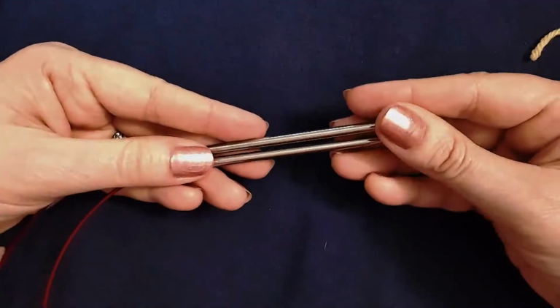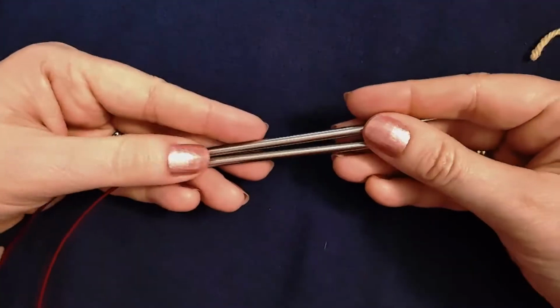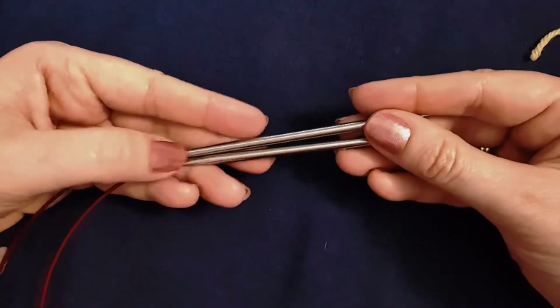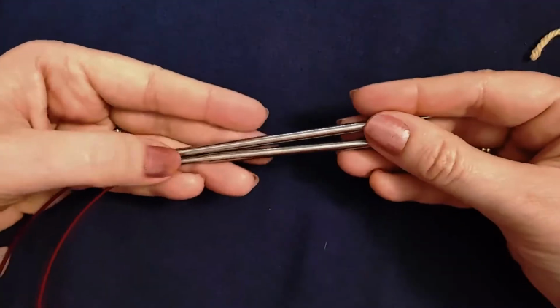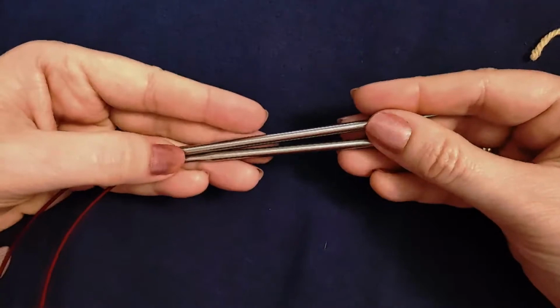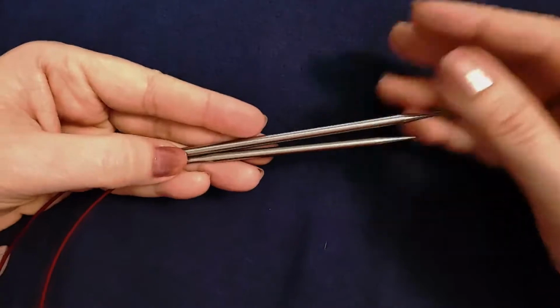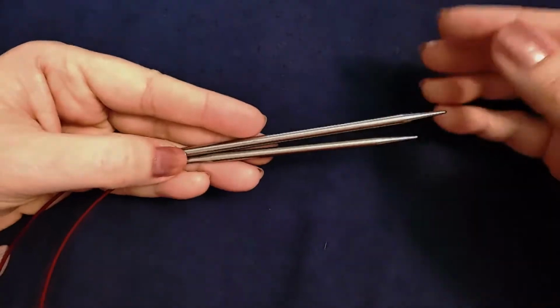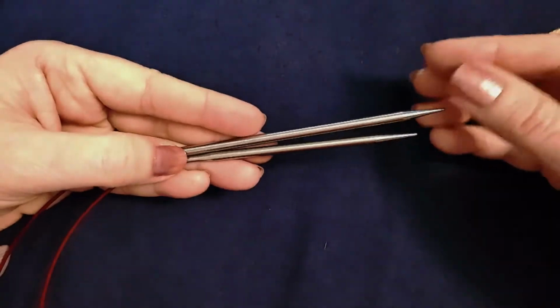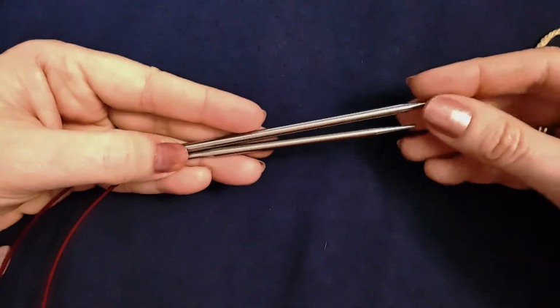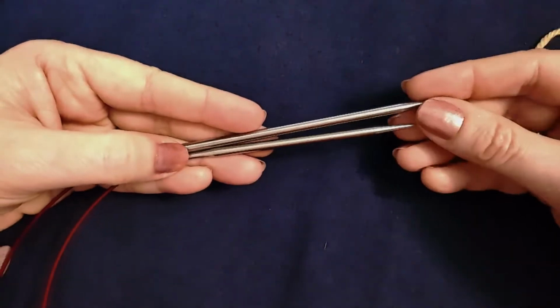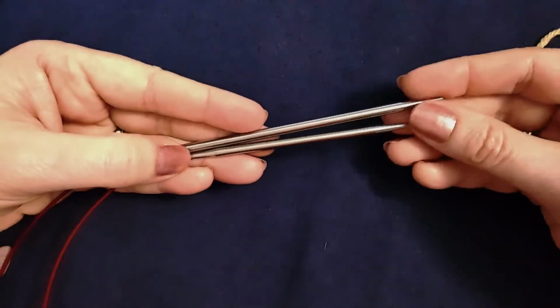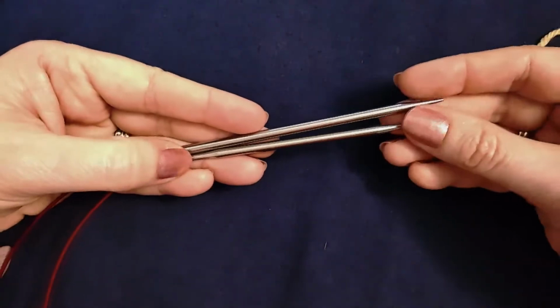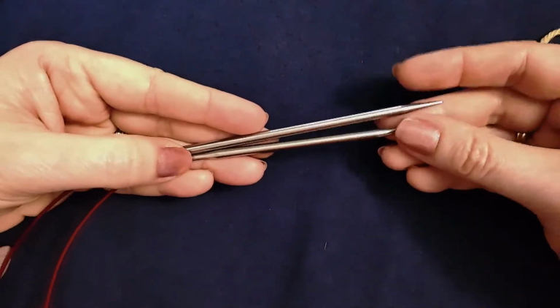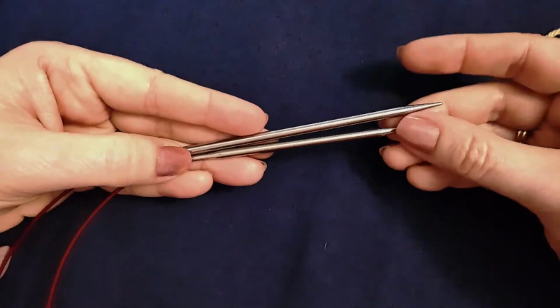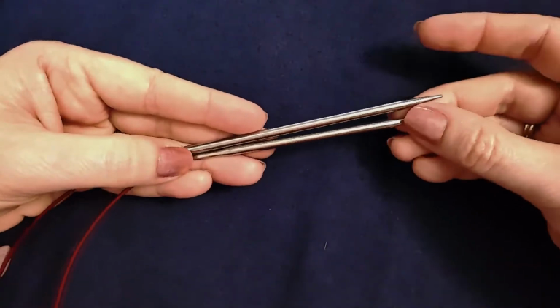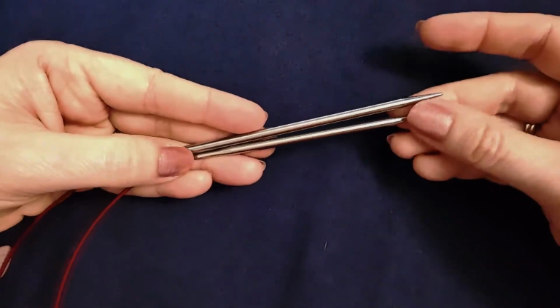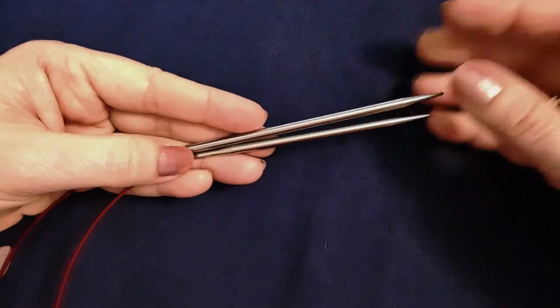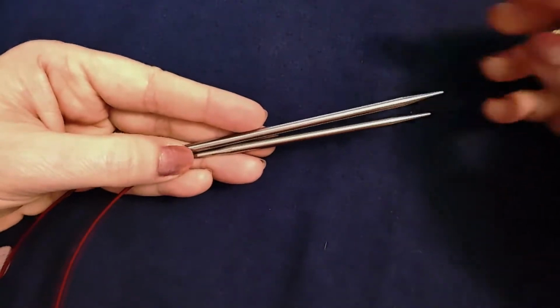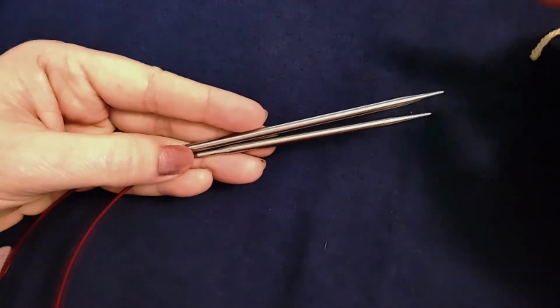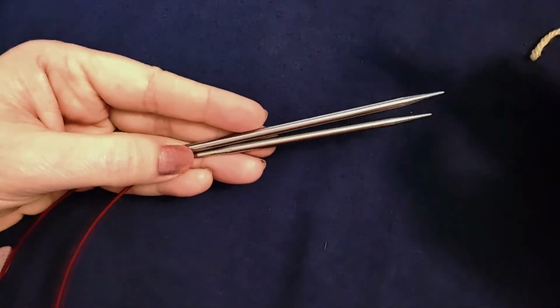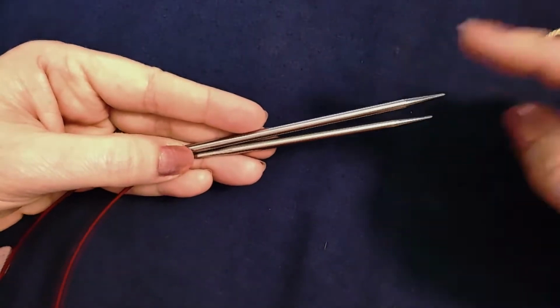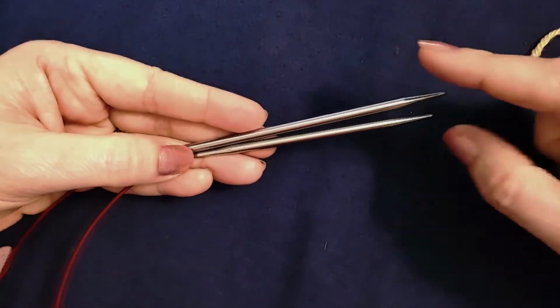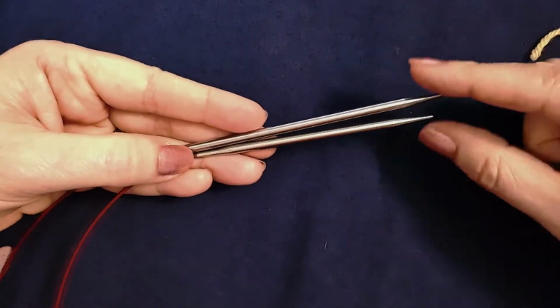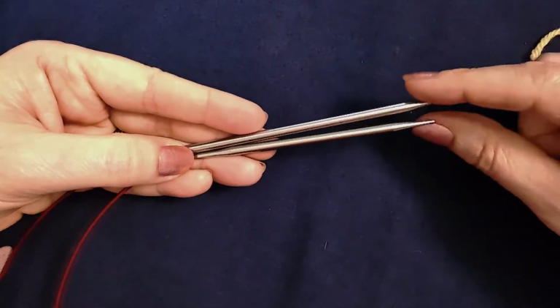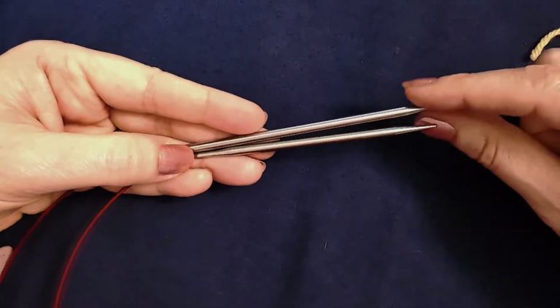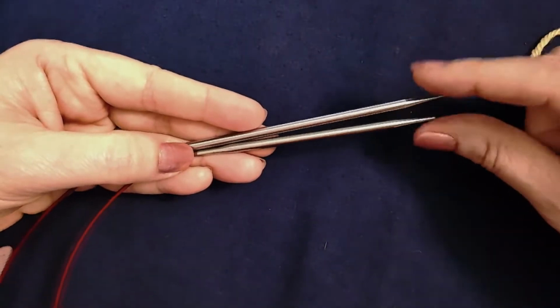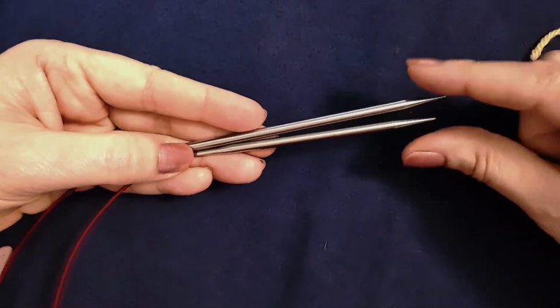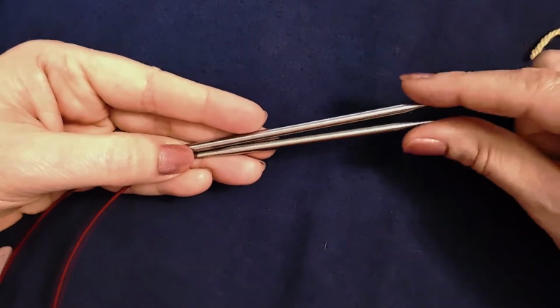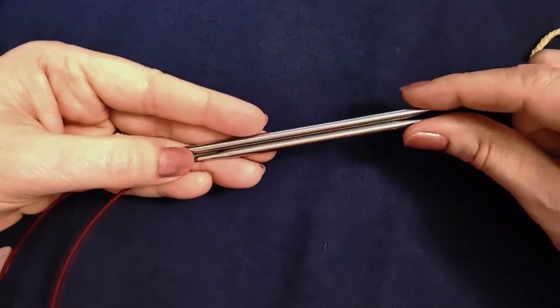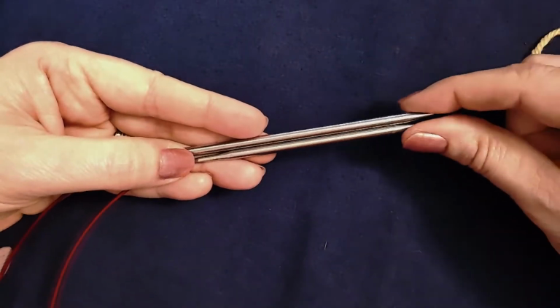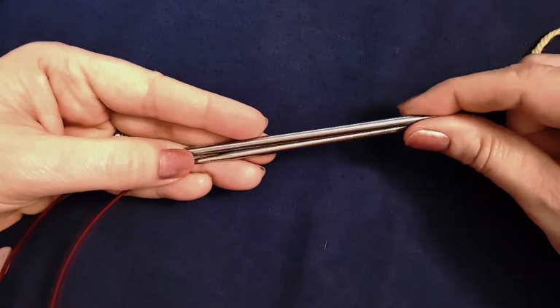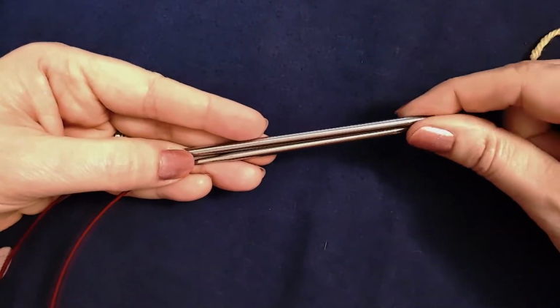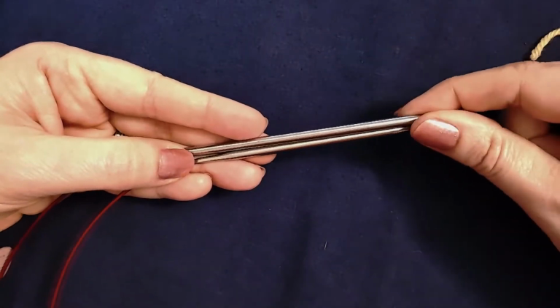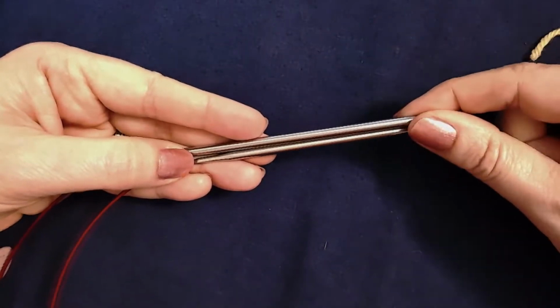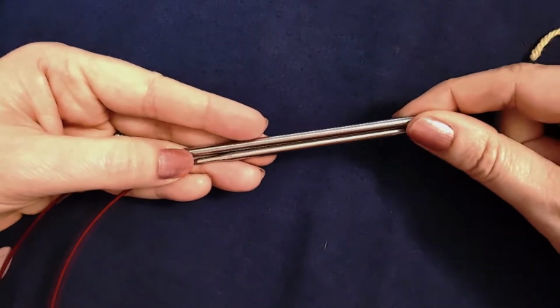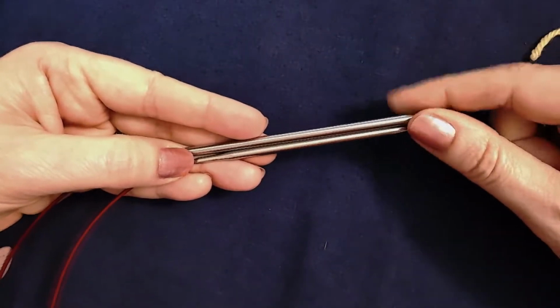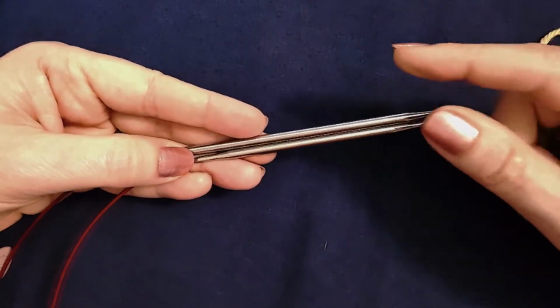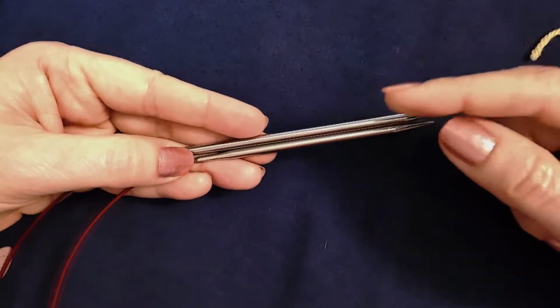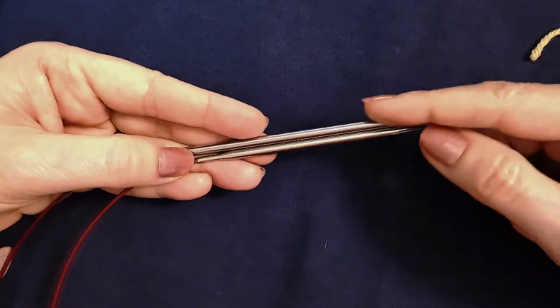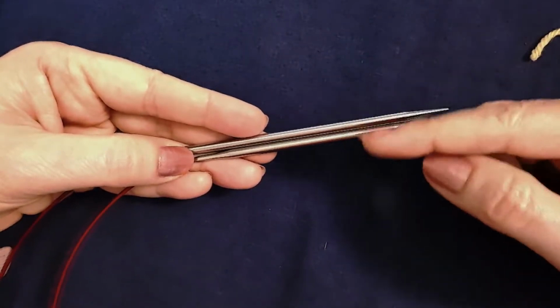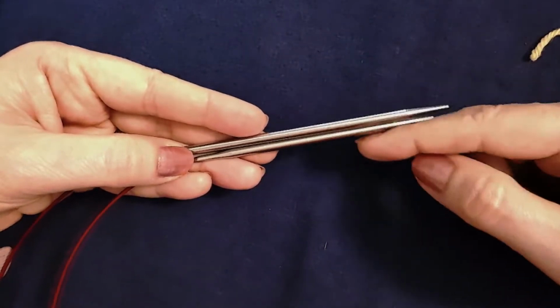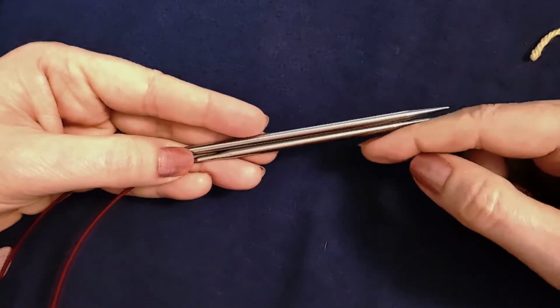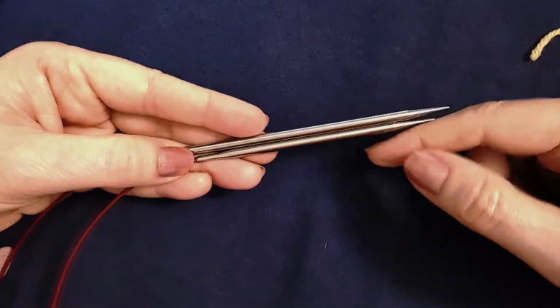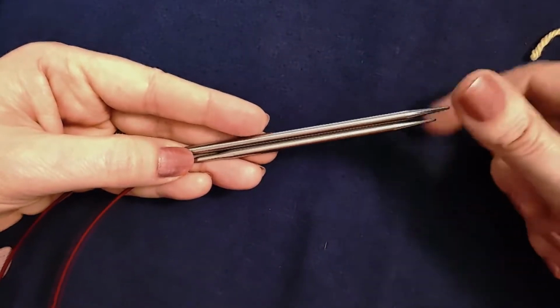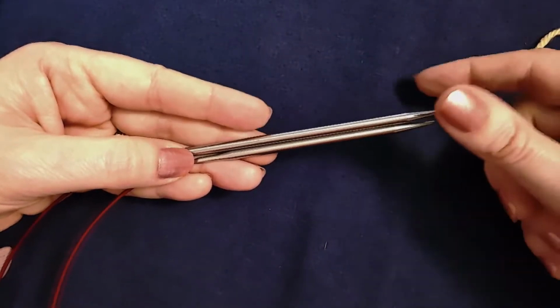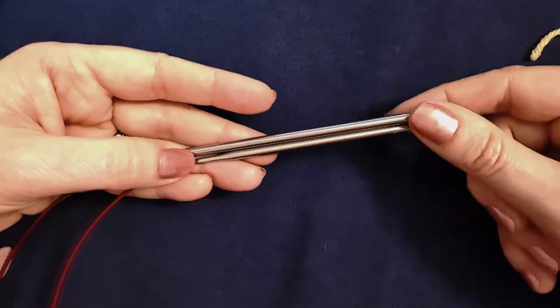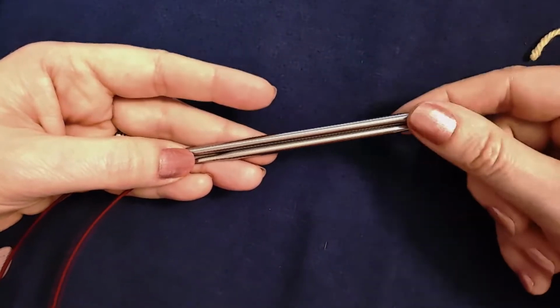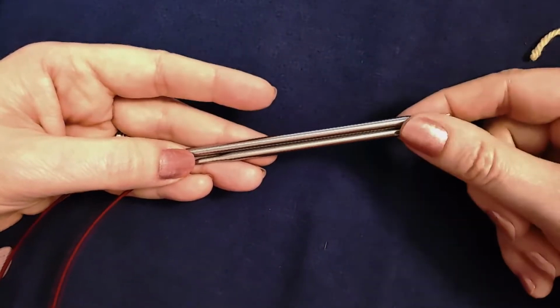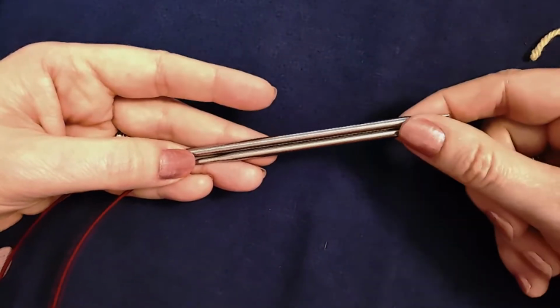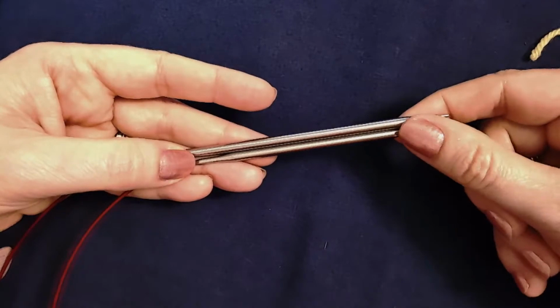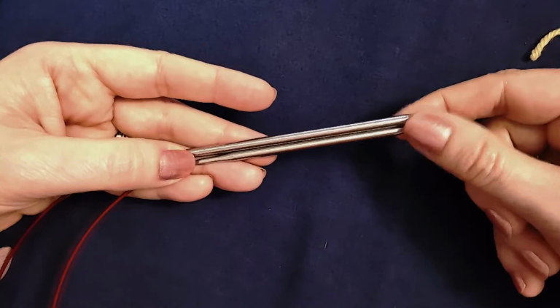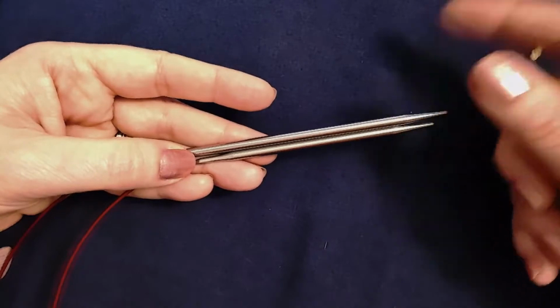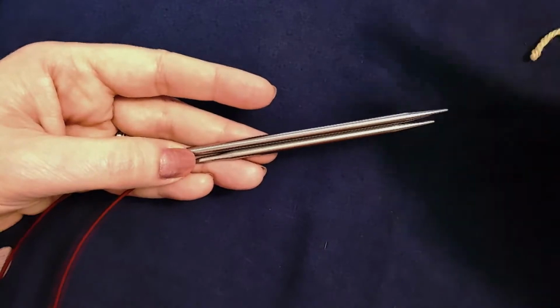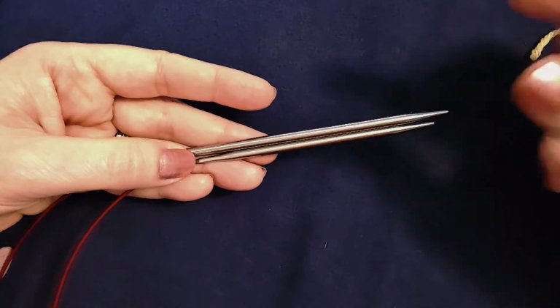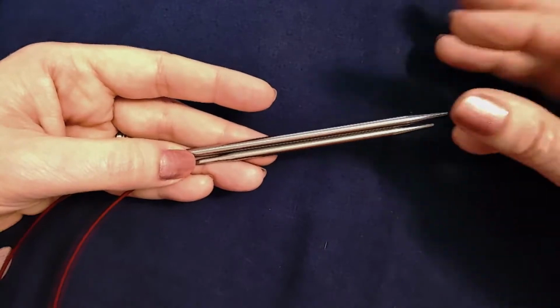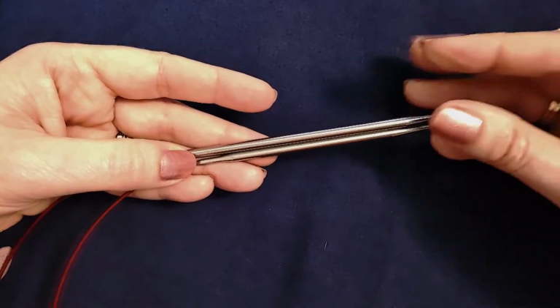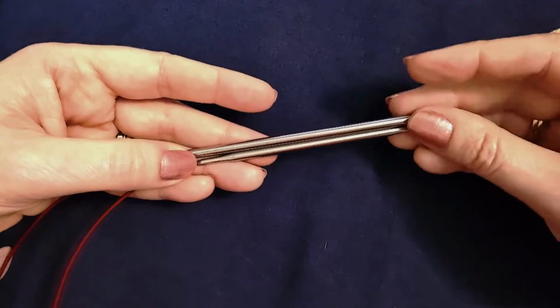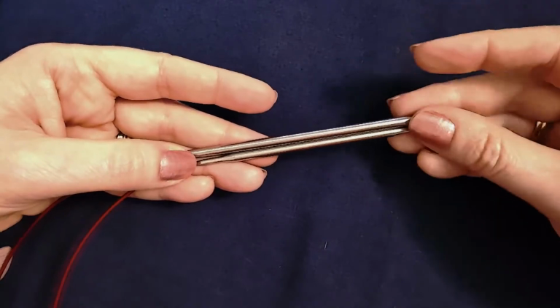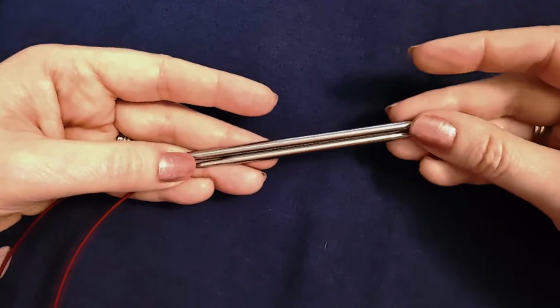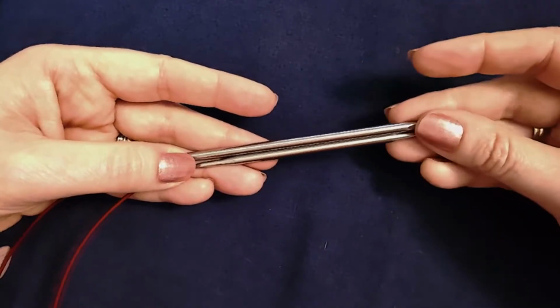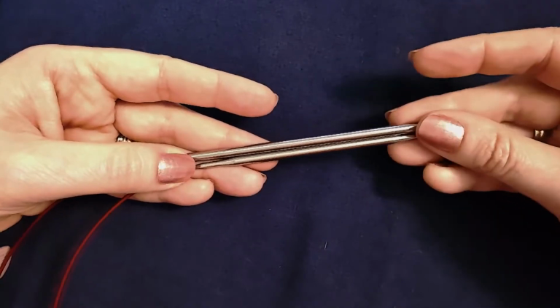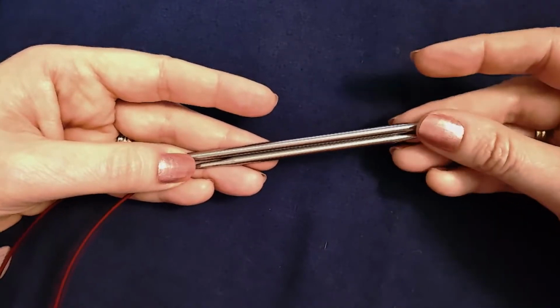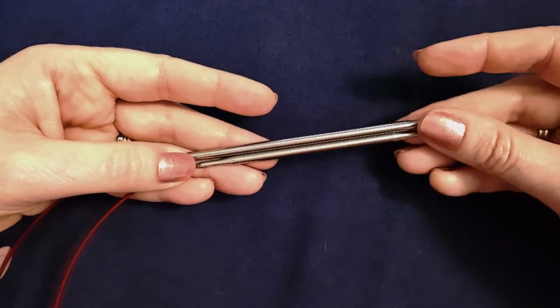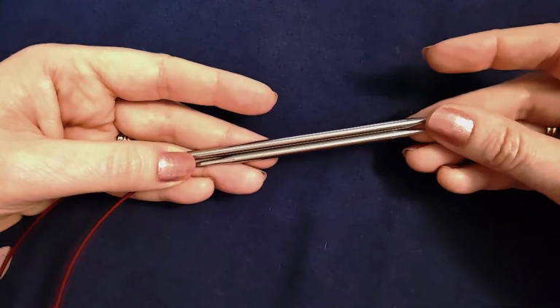To work this cast on, you need two circular needles of the same size and your working yarn.